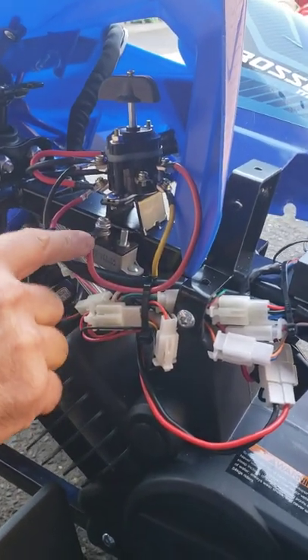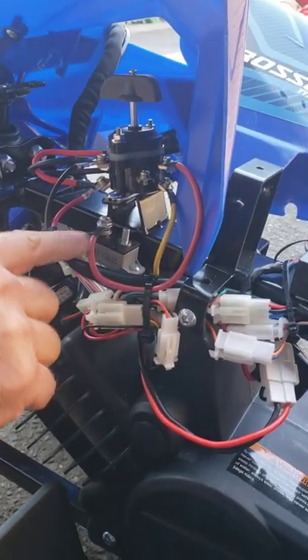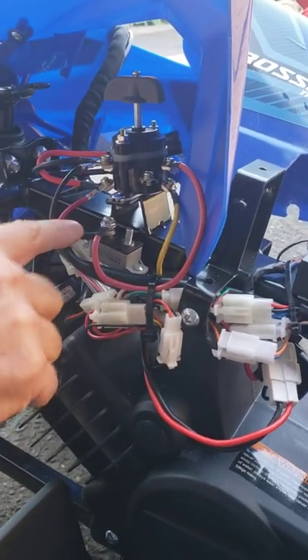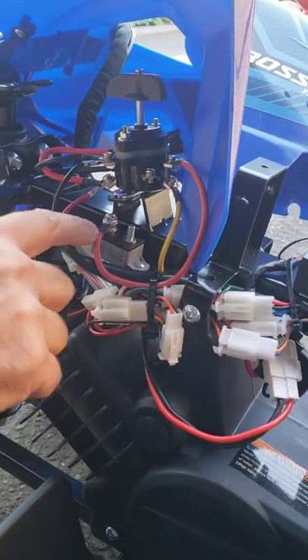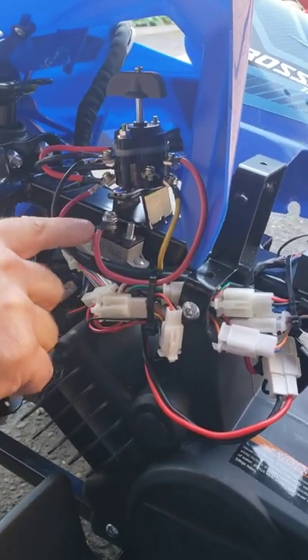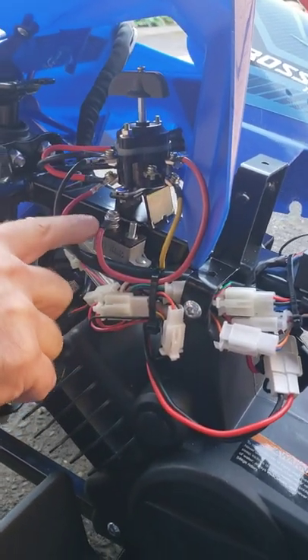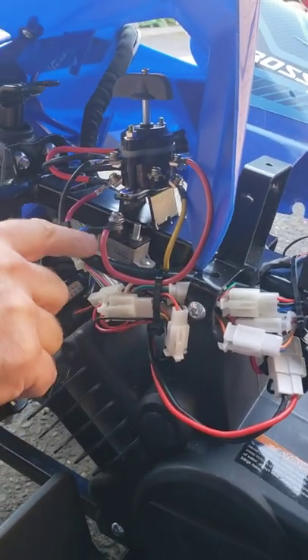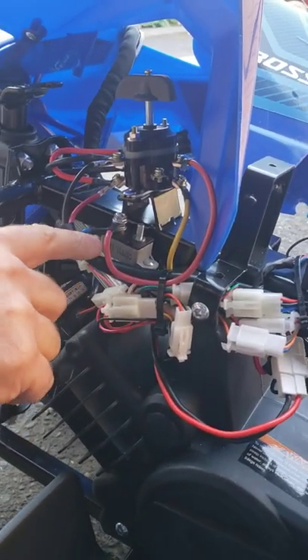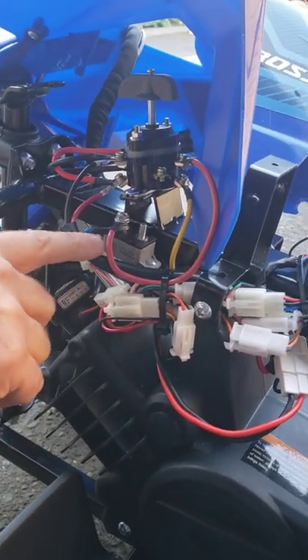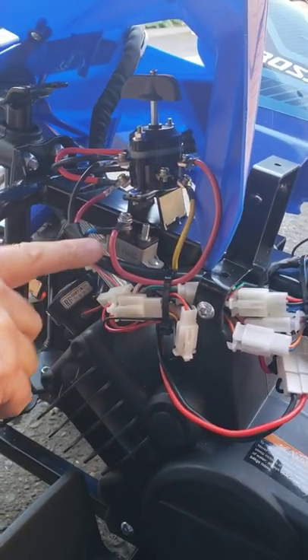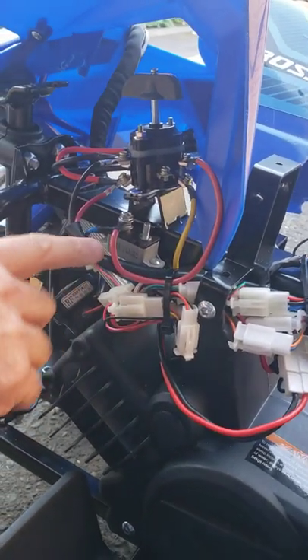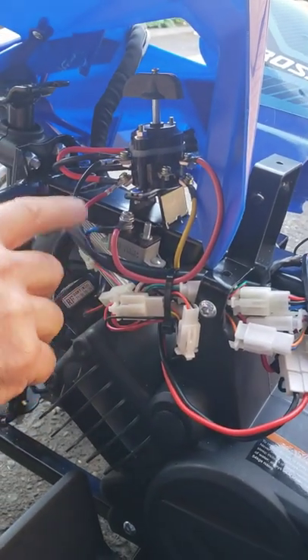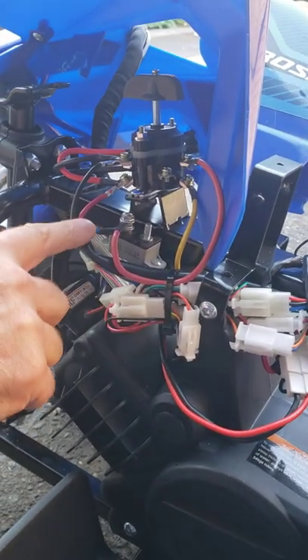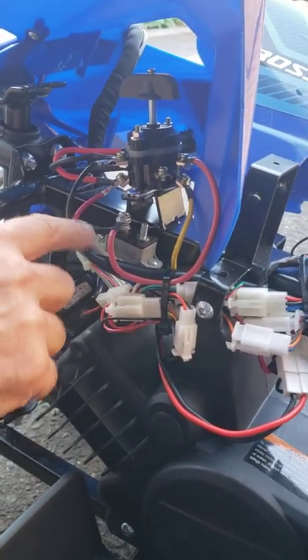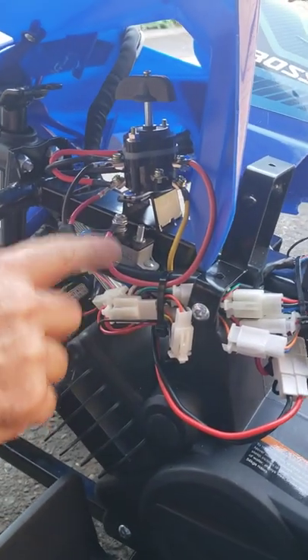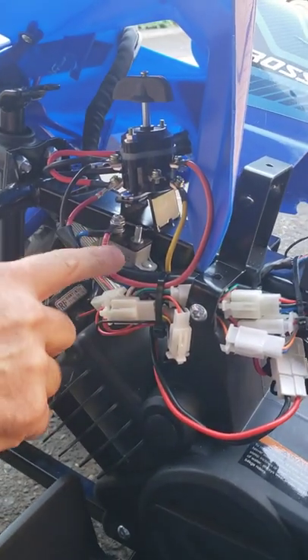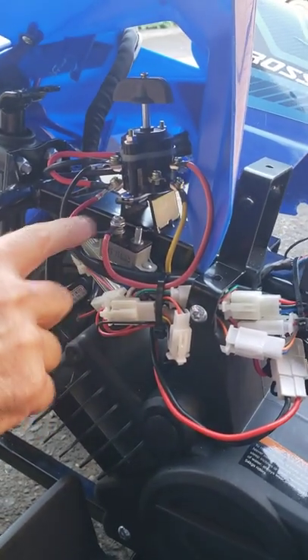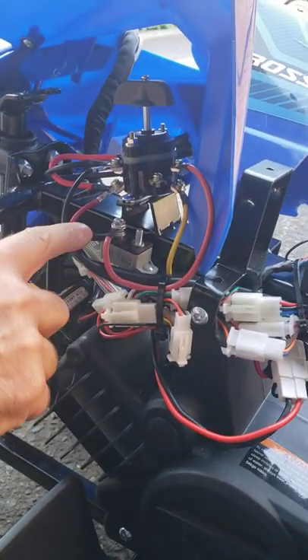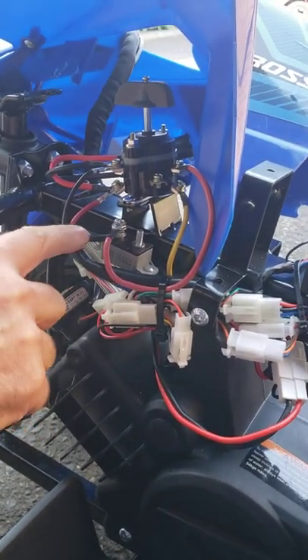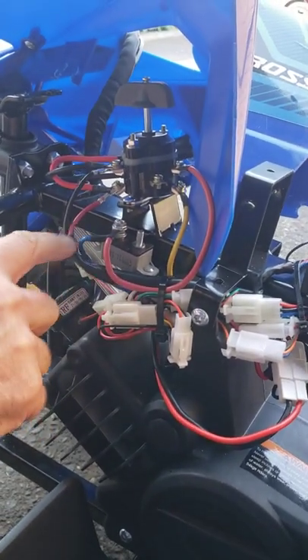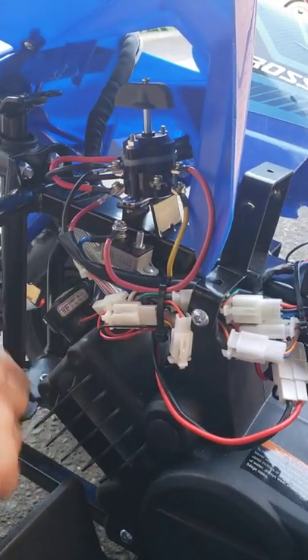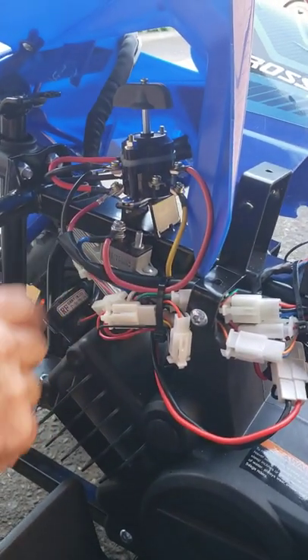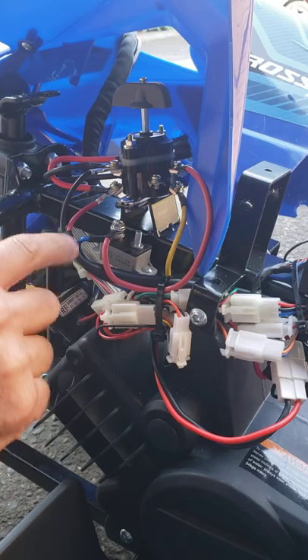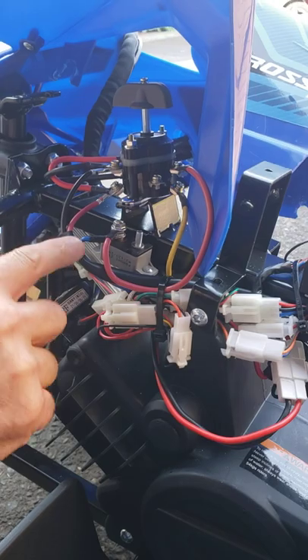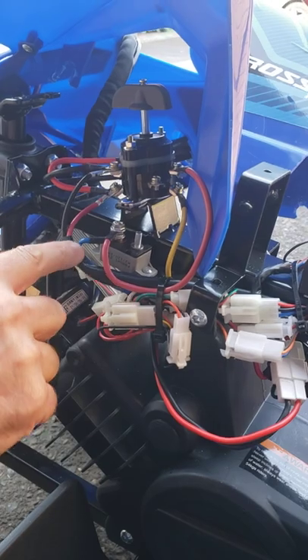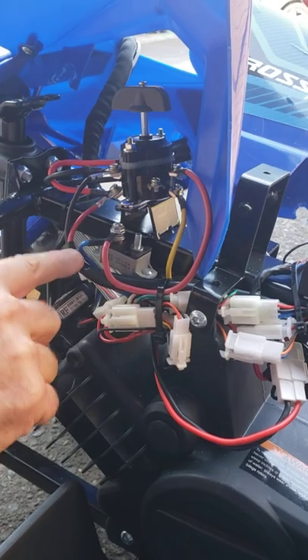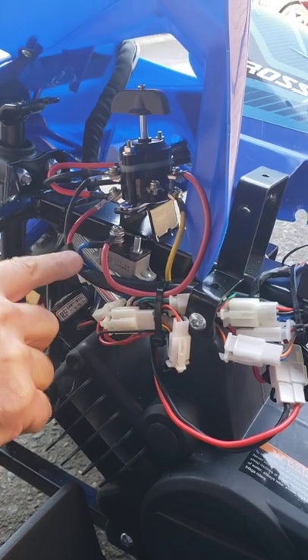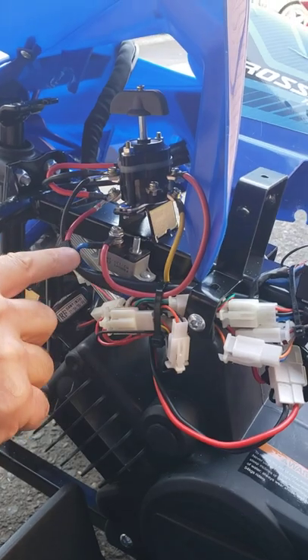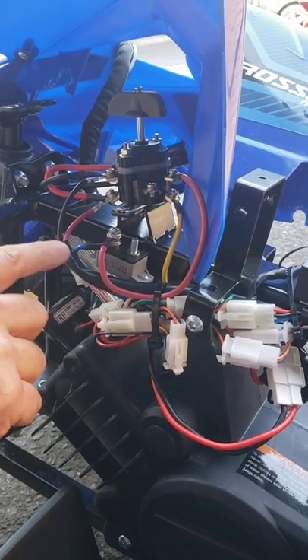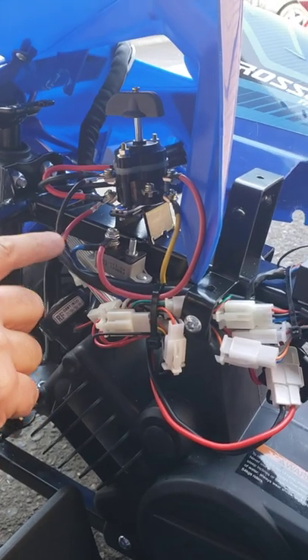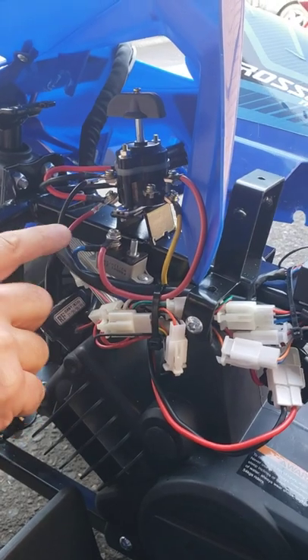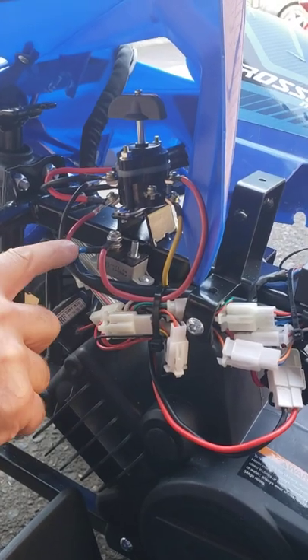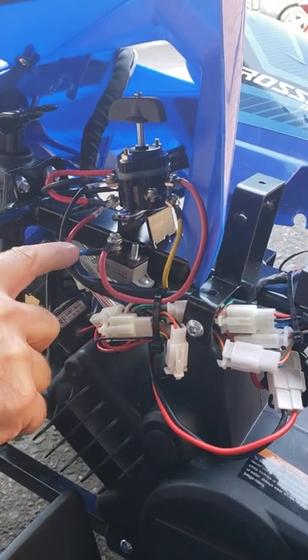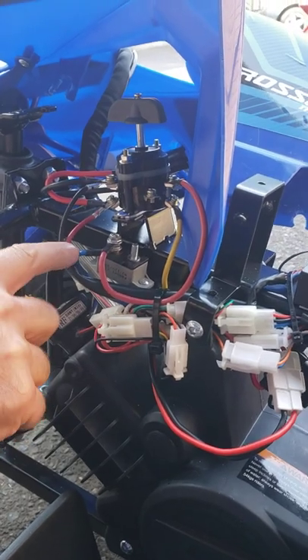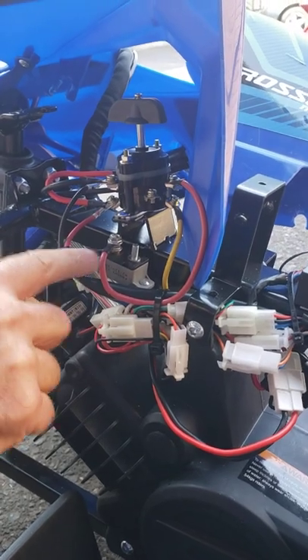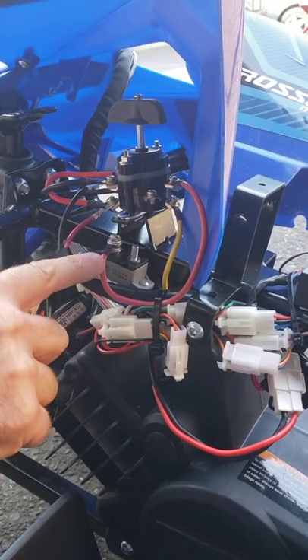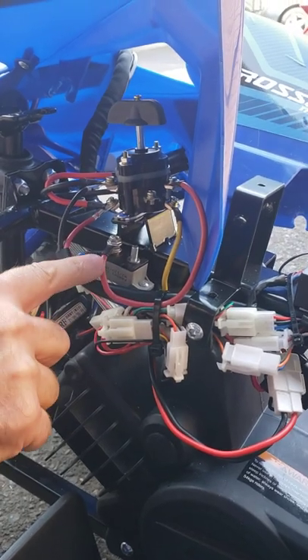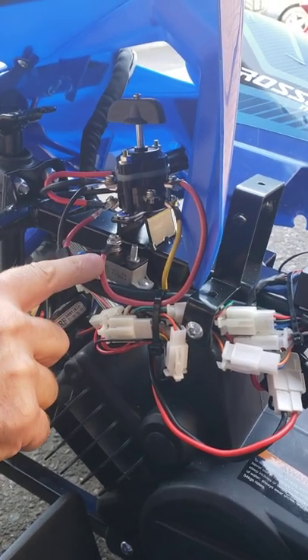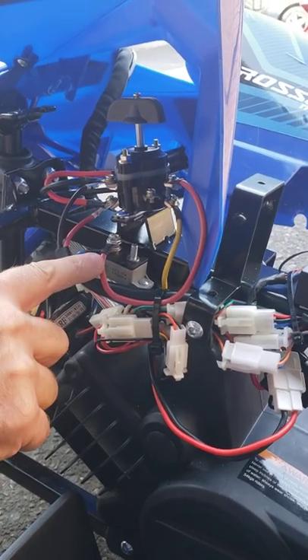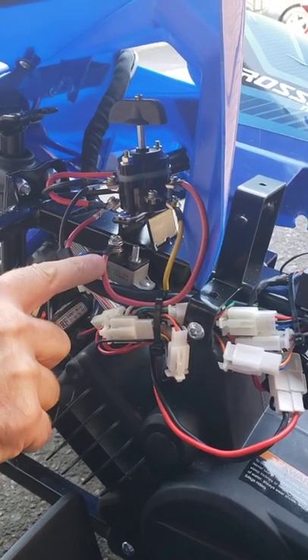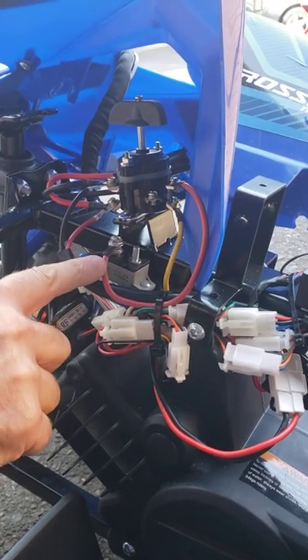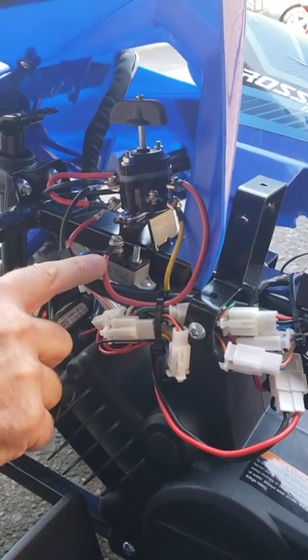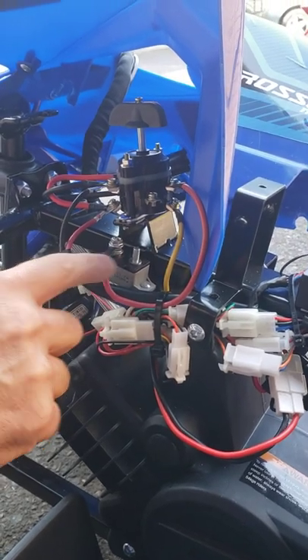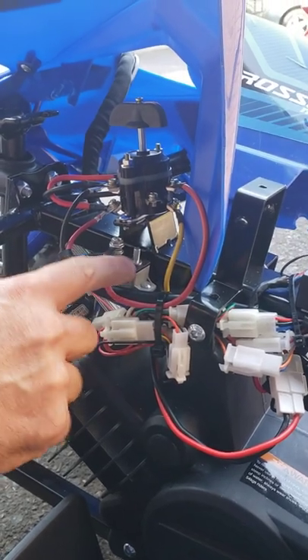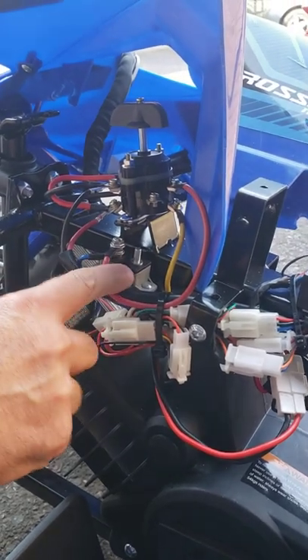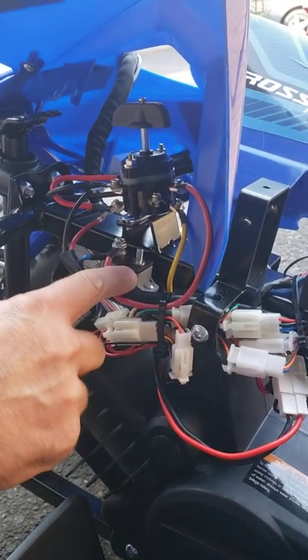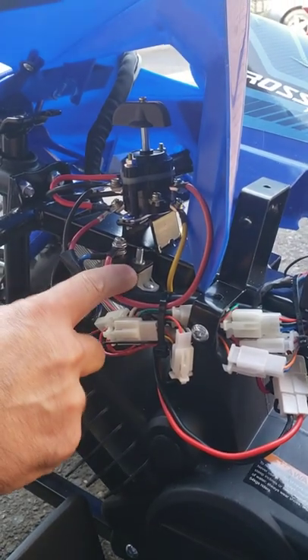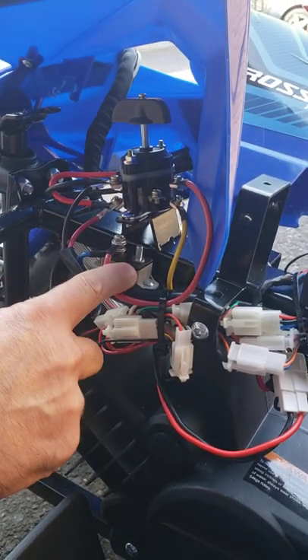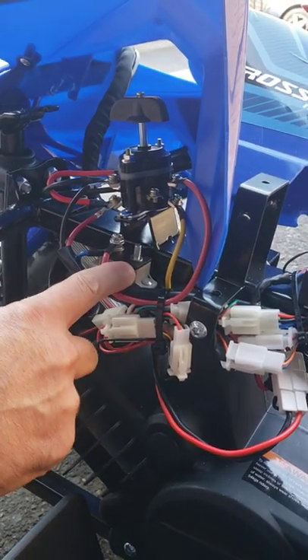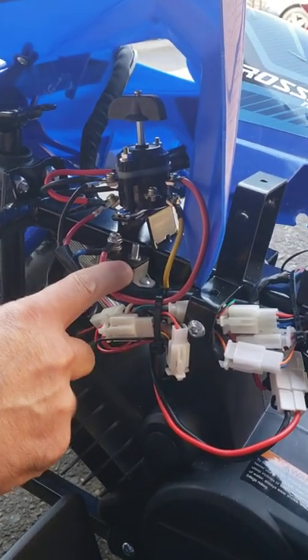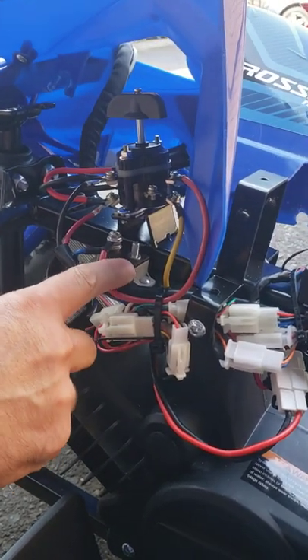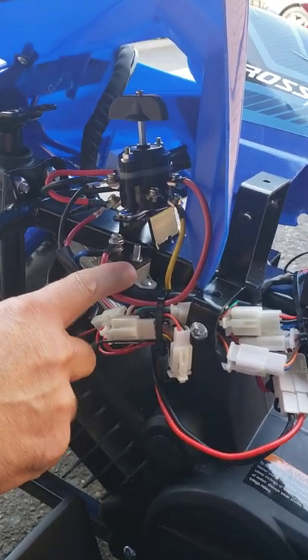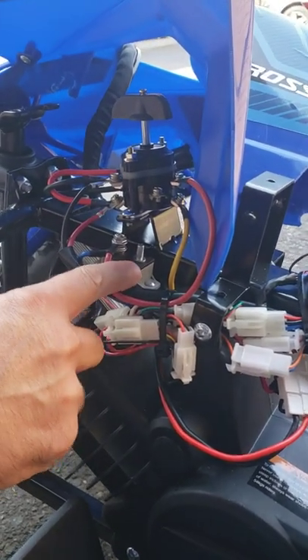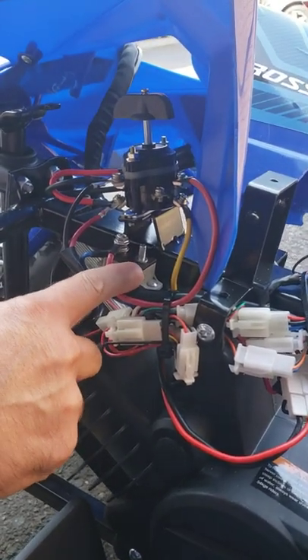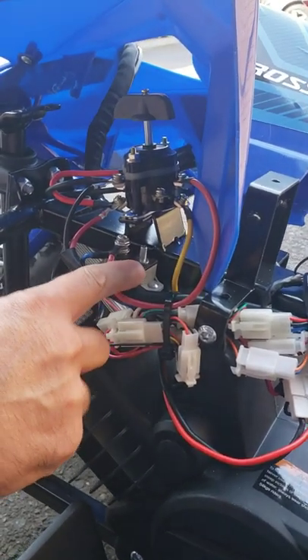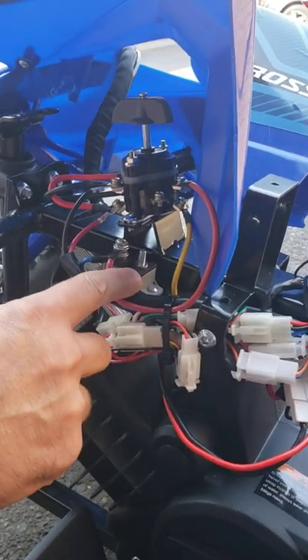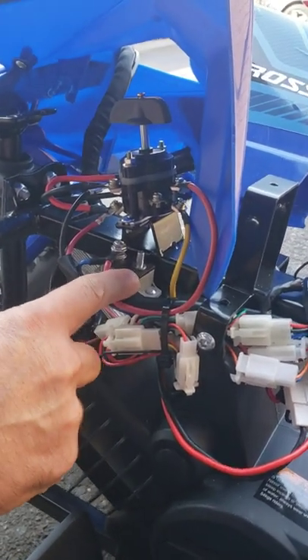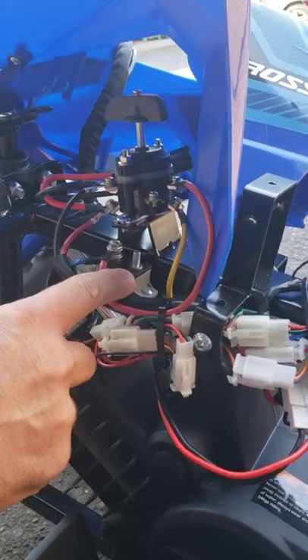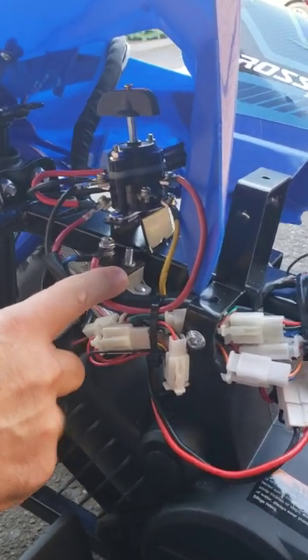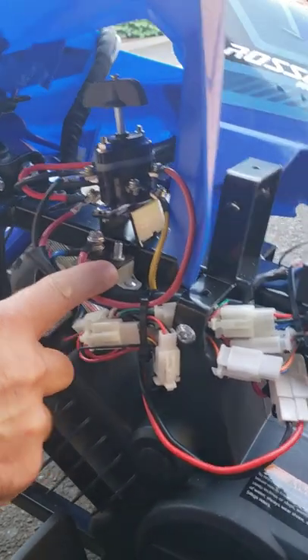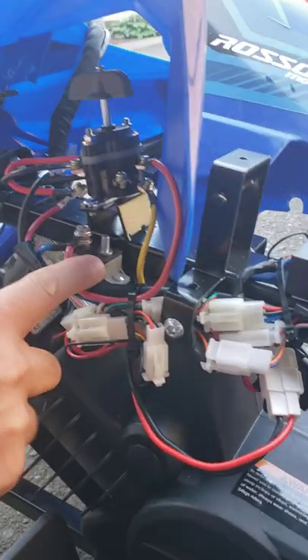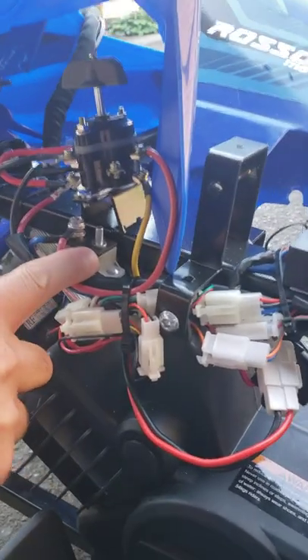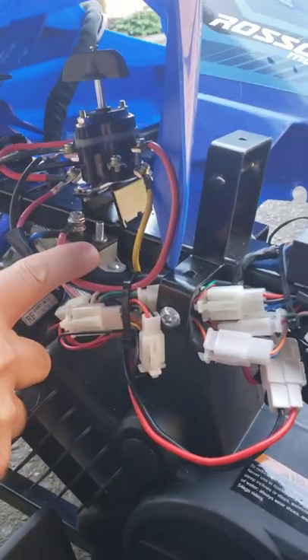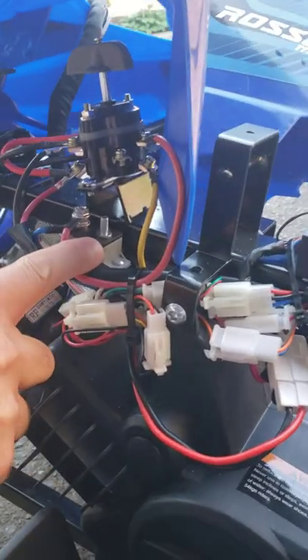For now, temporarily, you can use it the way it is by shorting those two wires together — blue and red — until you replace the overheating relay.